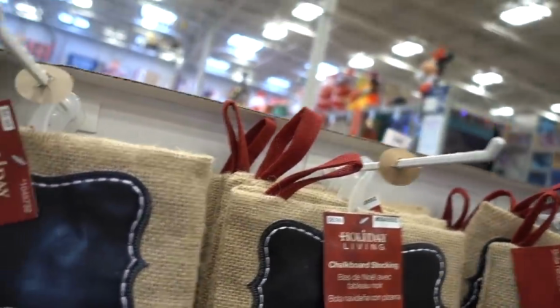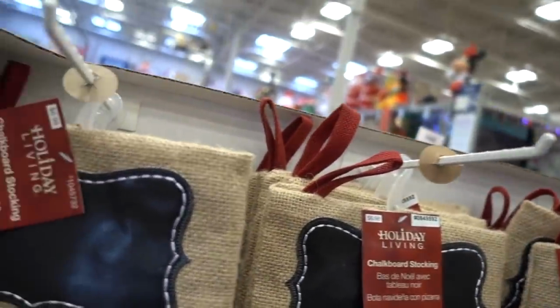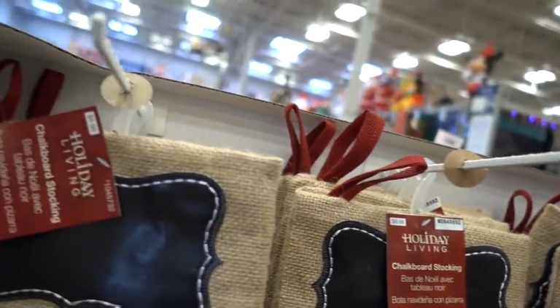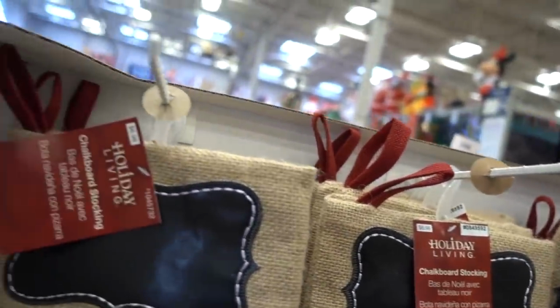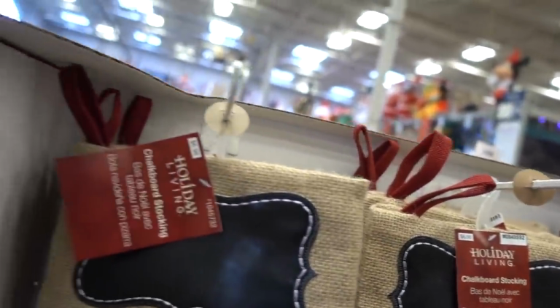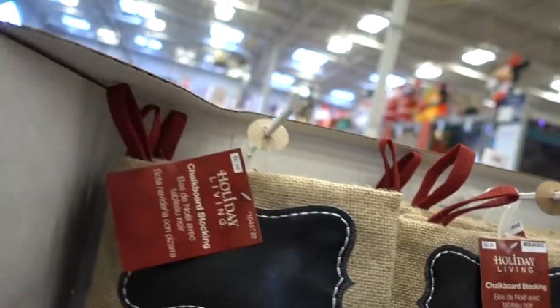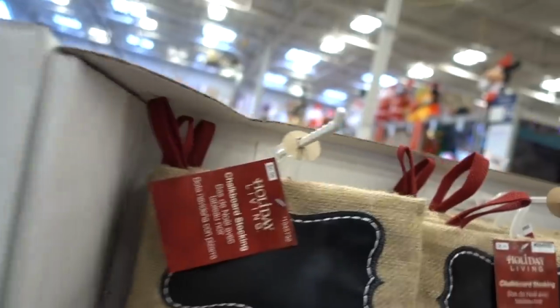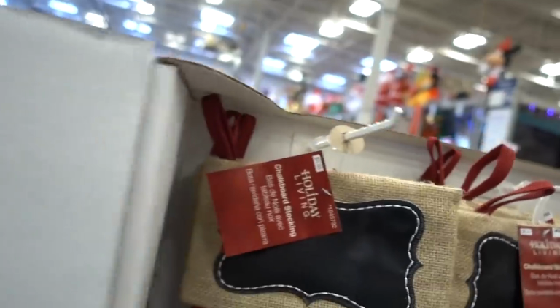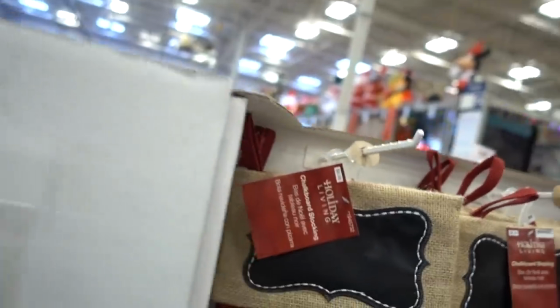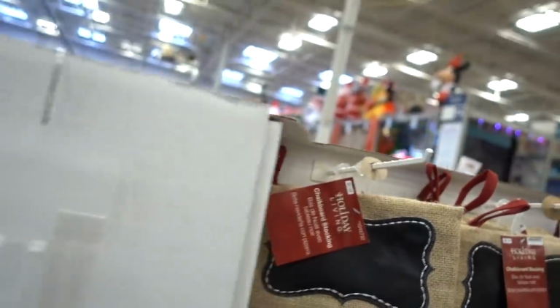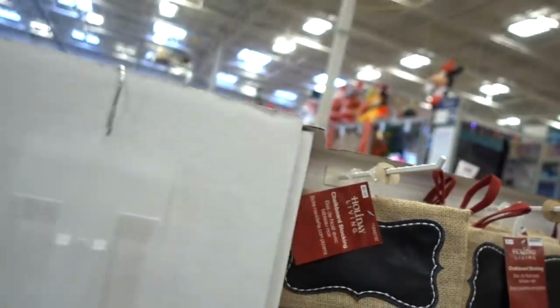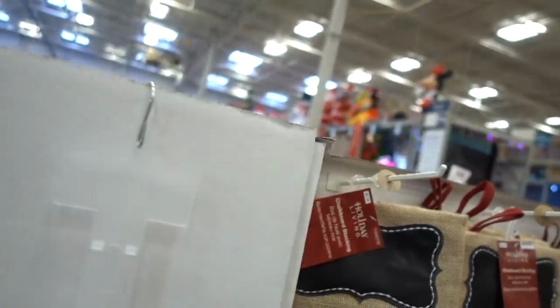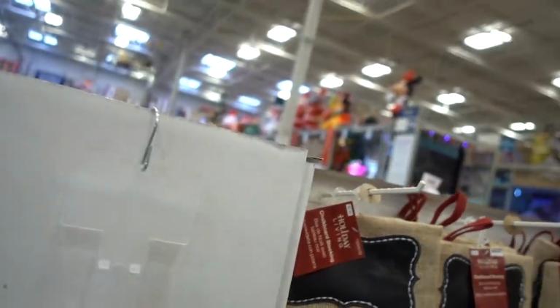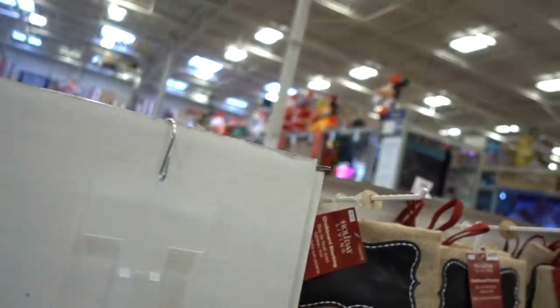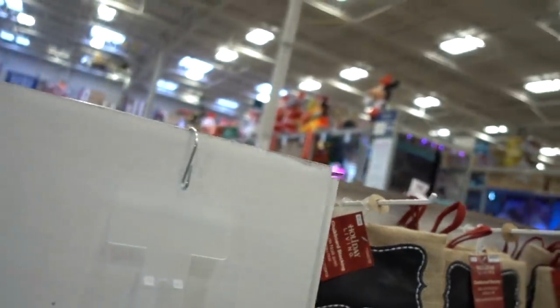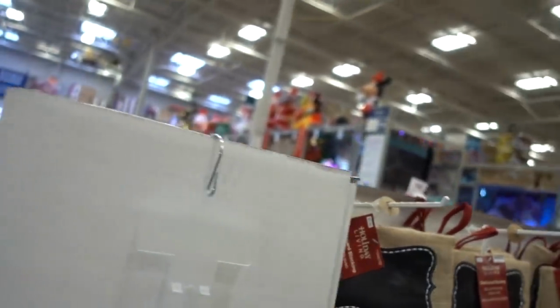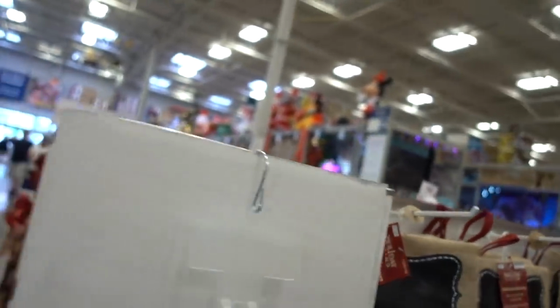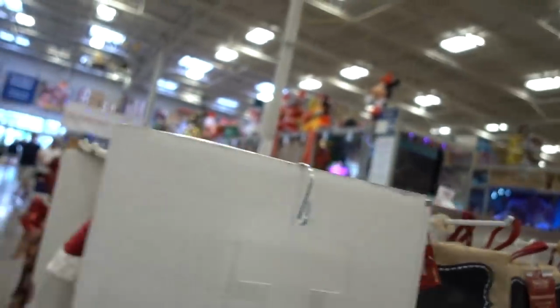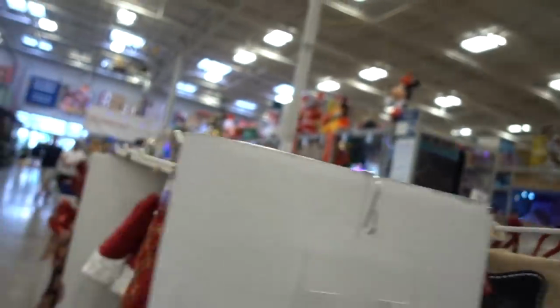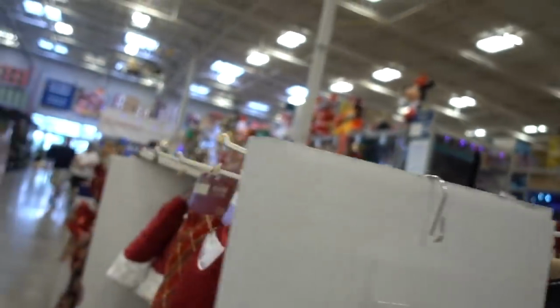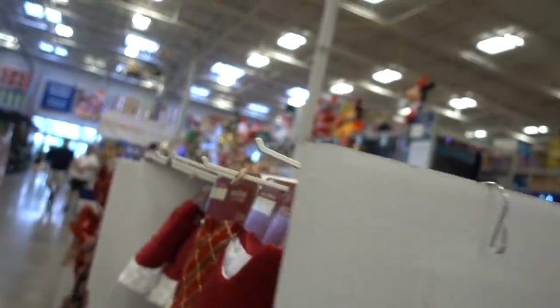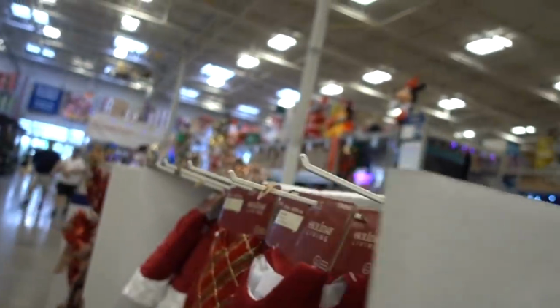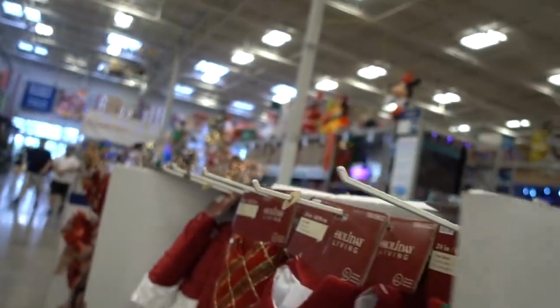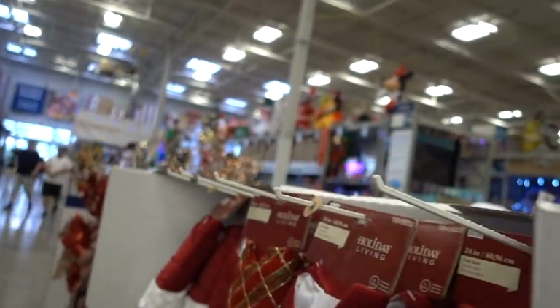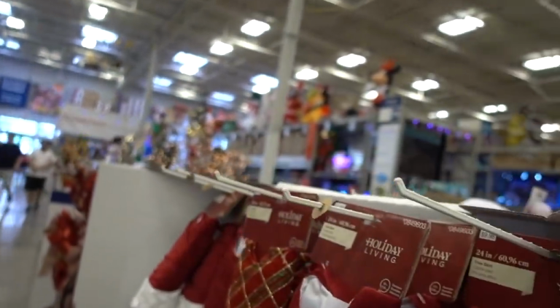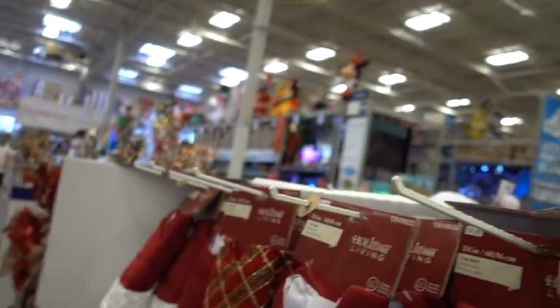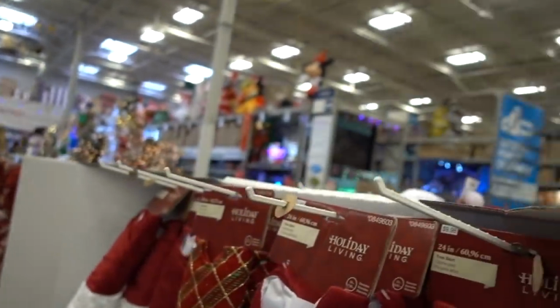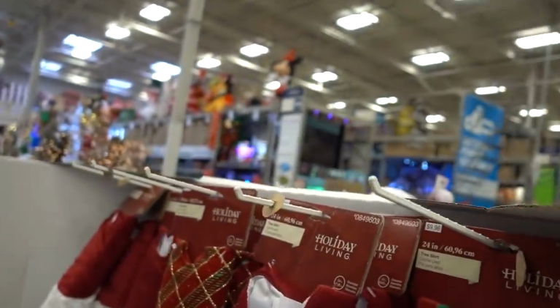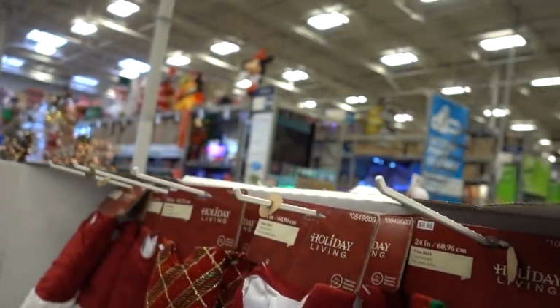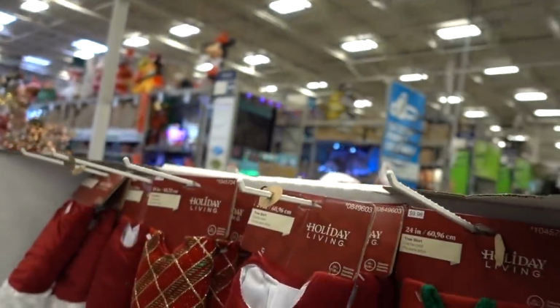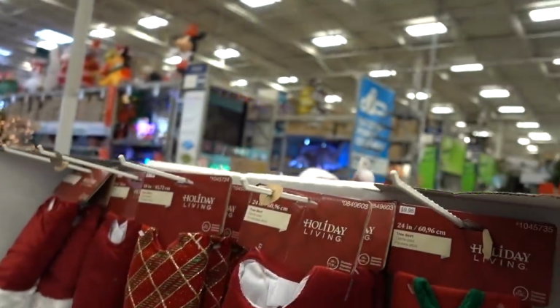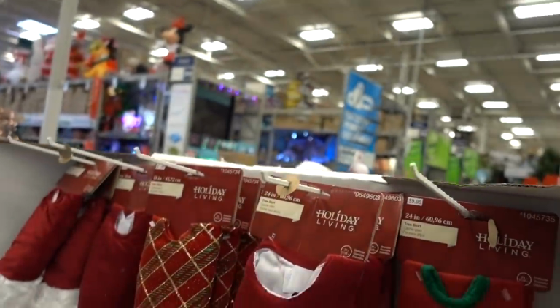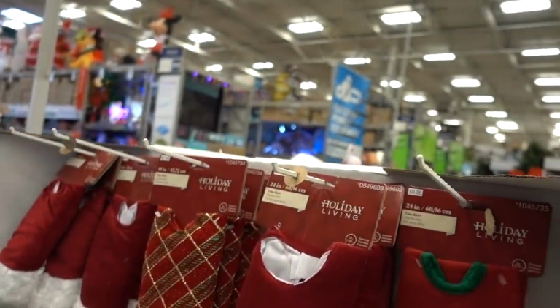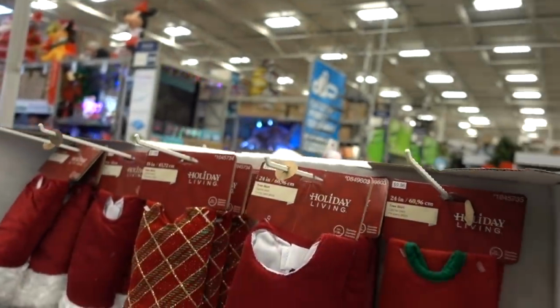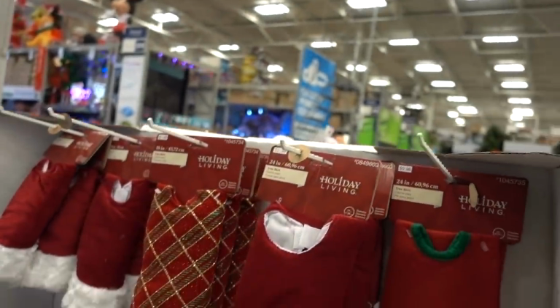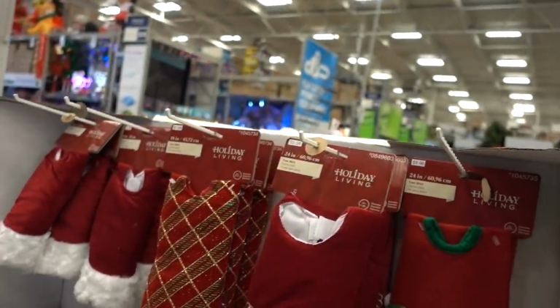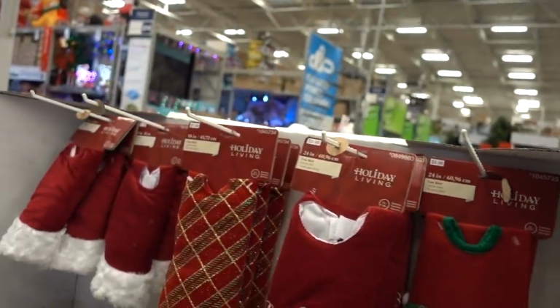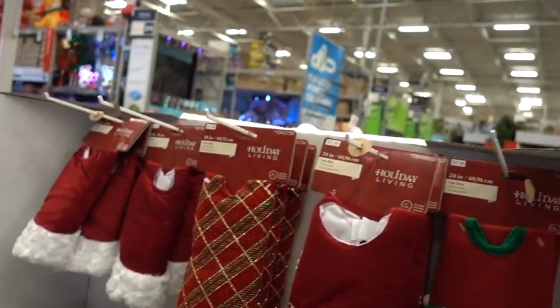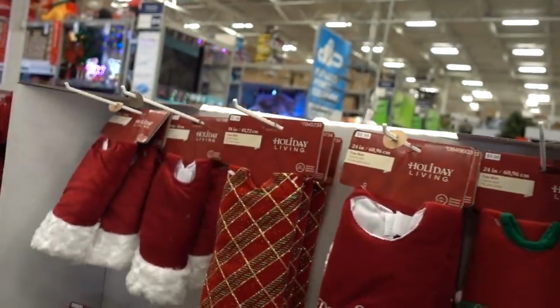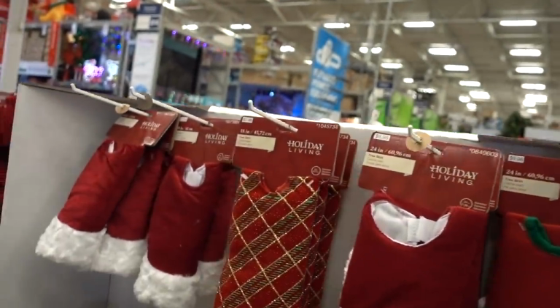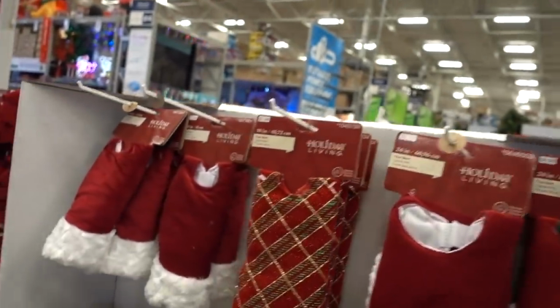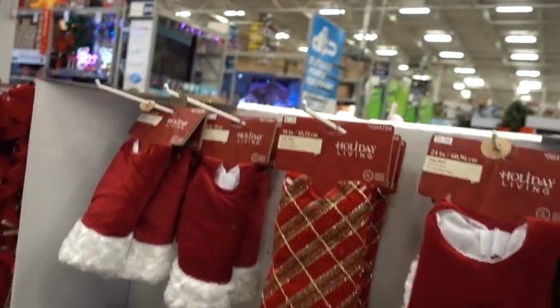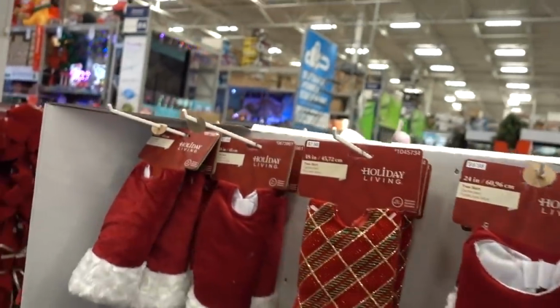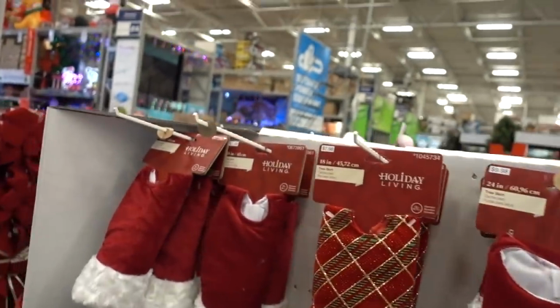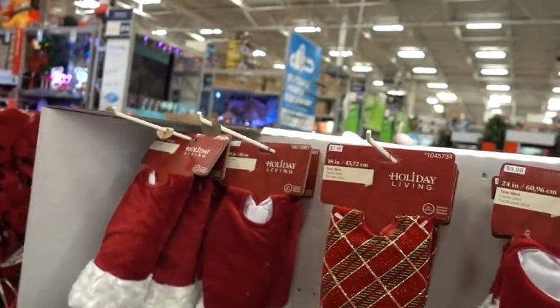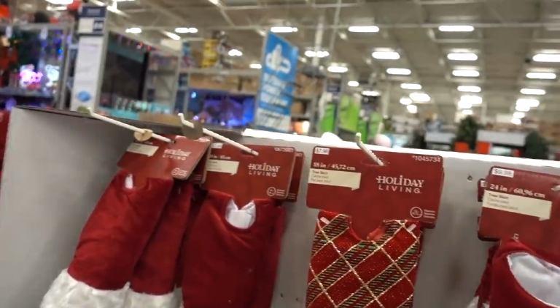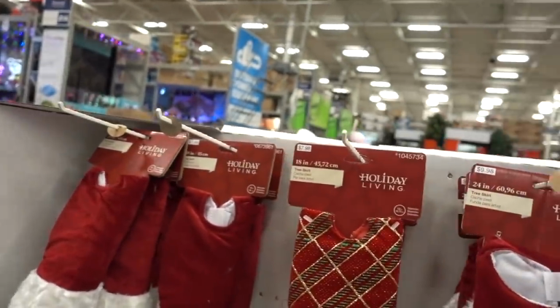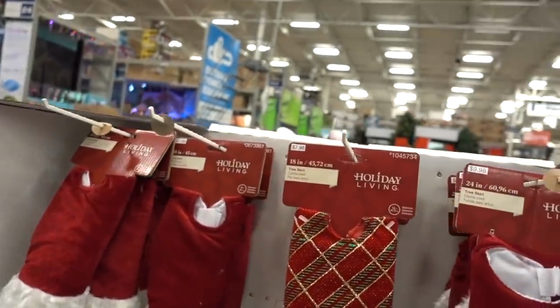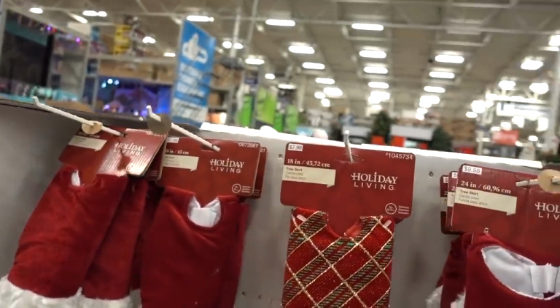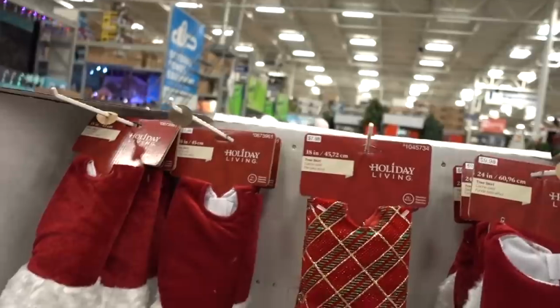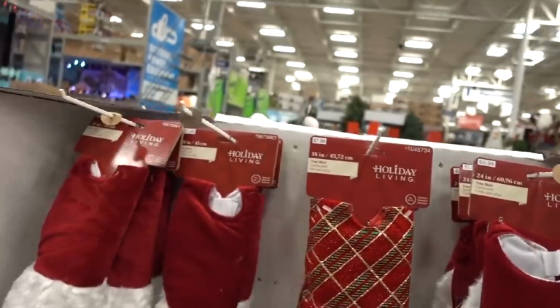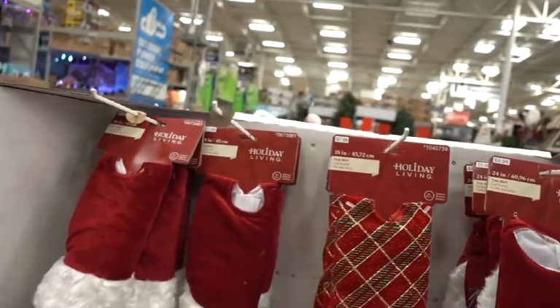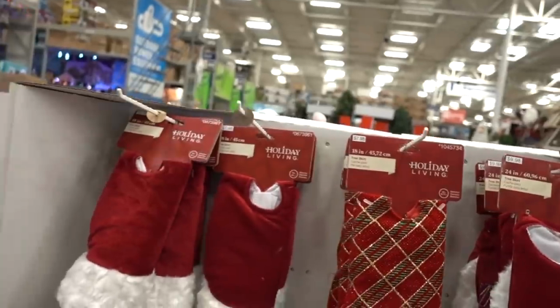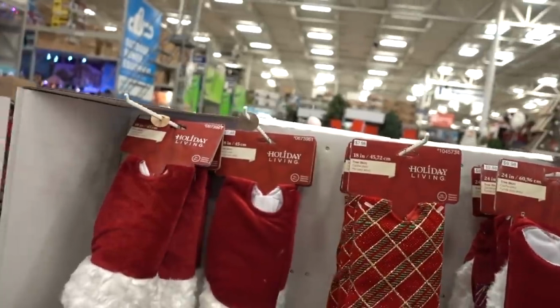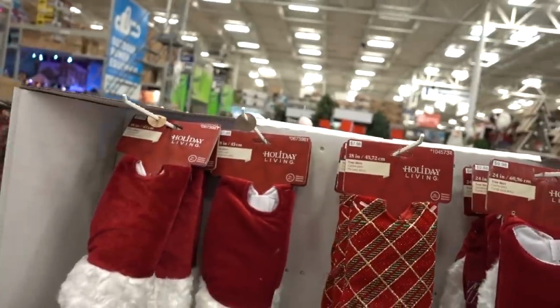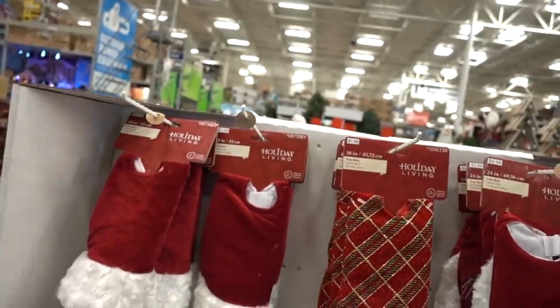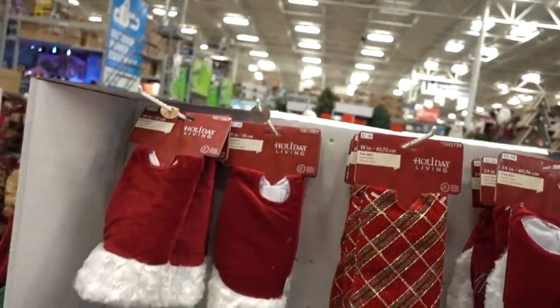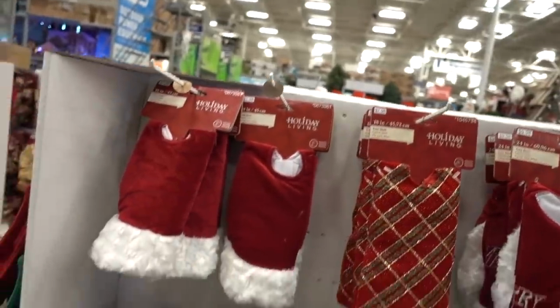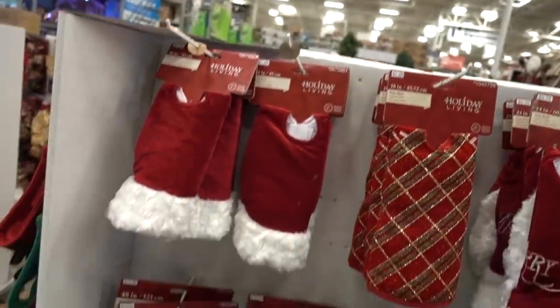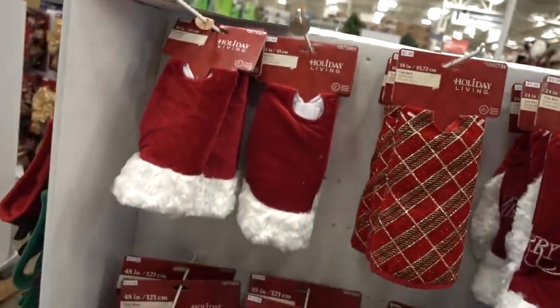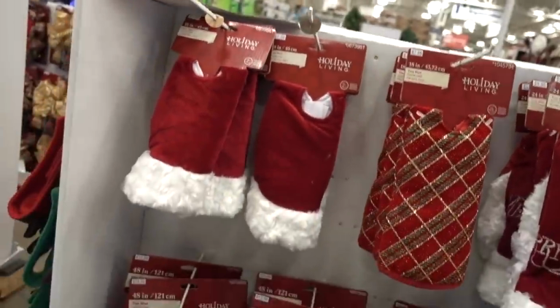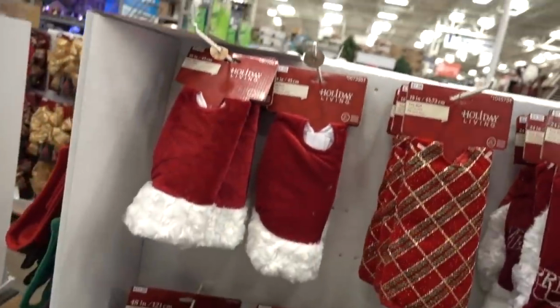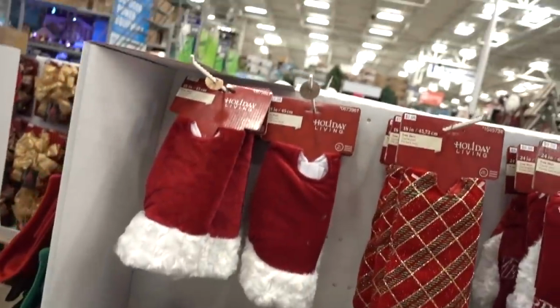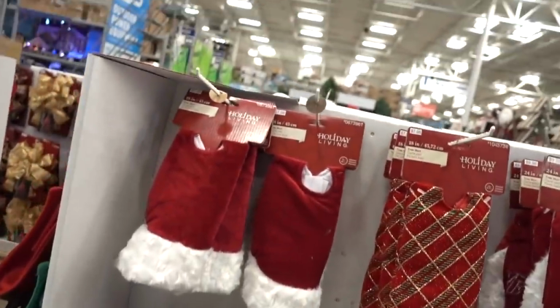We need to get Tybee a stocking! They're pretty — but ten dollars? They're not big enough for all the loot he's going to need. This one is cute, even though I always feel badly putting pets in costumery. There's a chalkboard stocking — you're supposed to be able to write your name on it with chalk, but that would just be a mess. Though you could use chalkboard paint pens — I might have one of those.